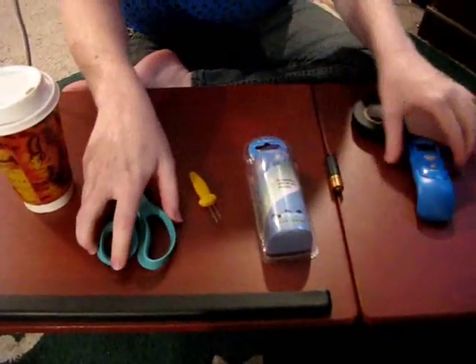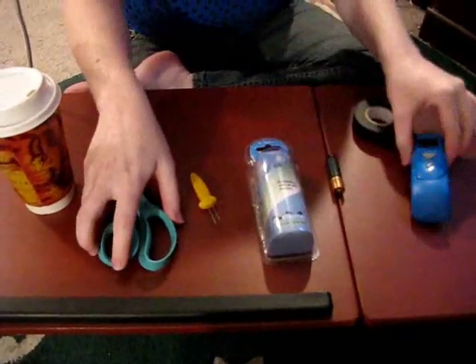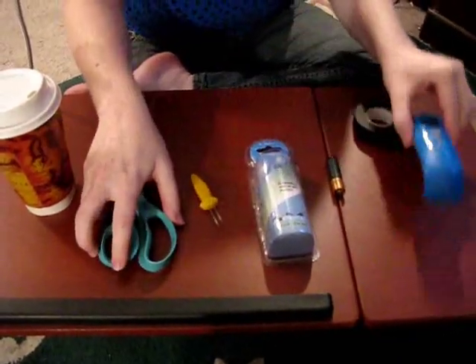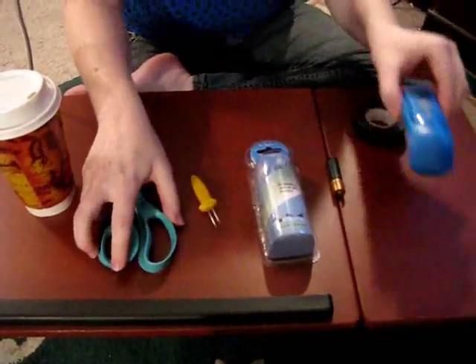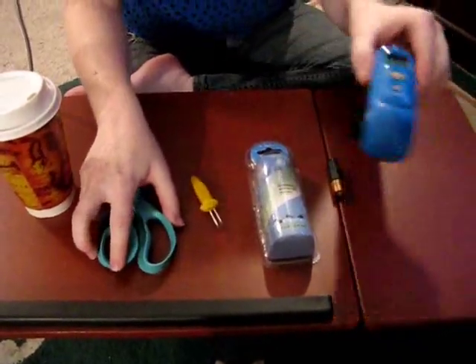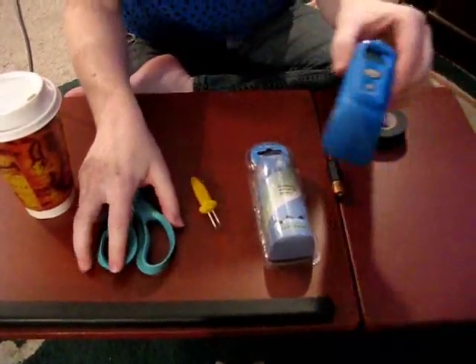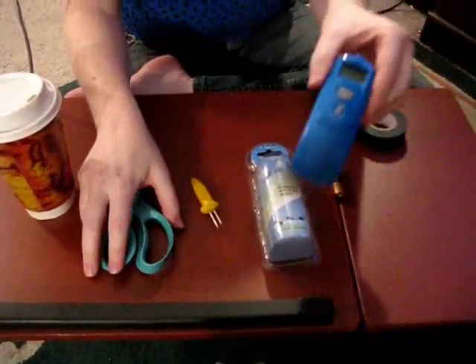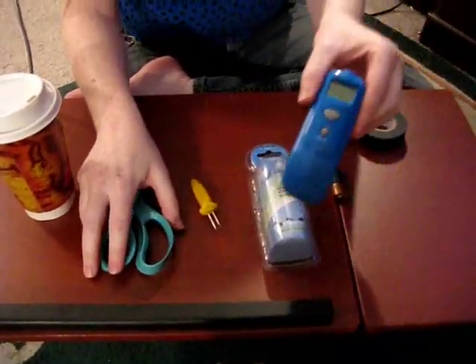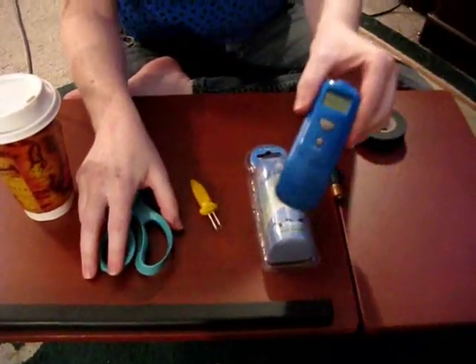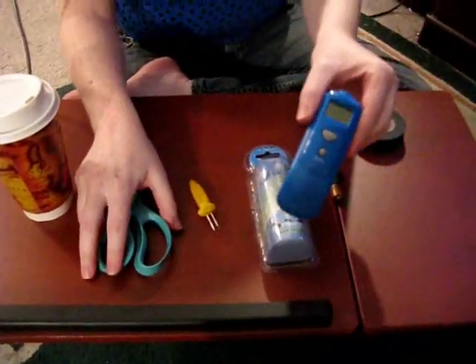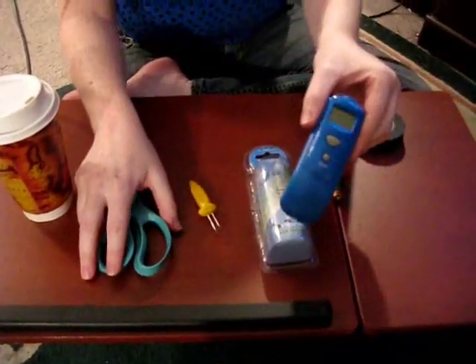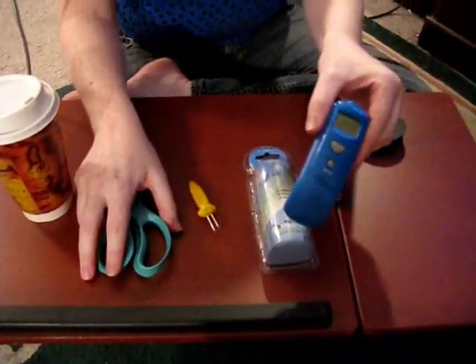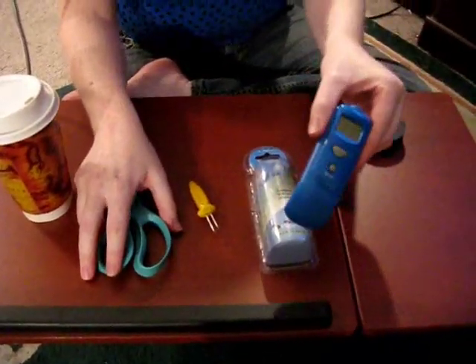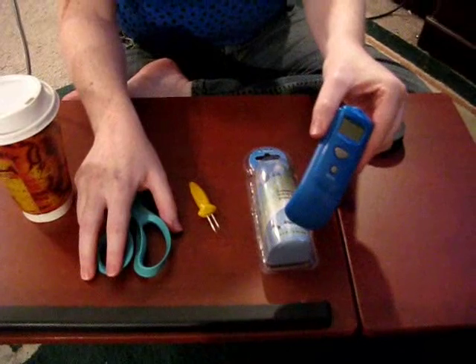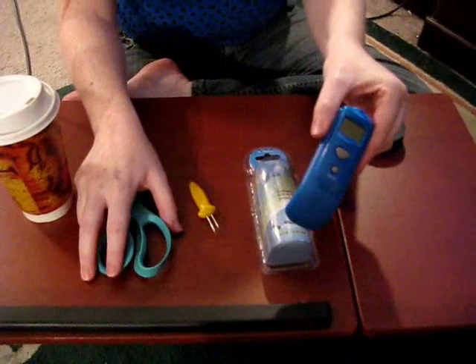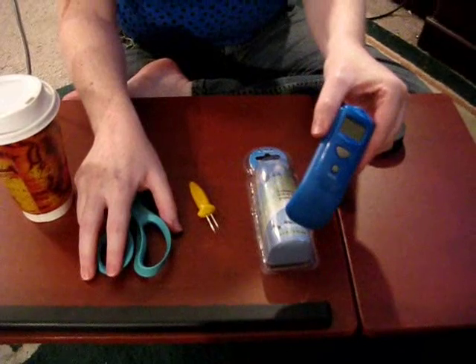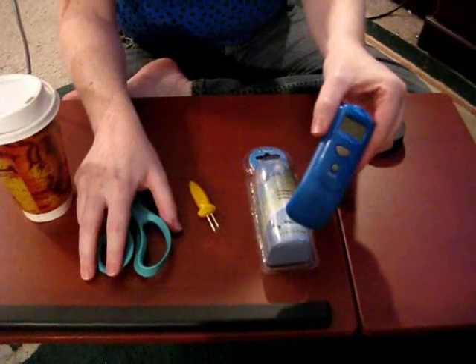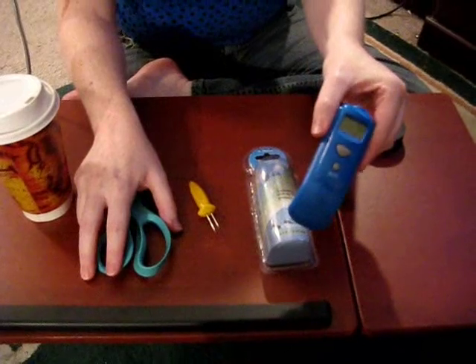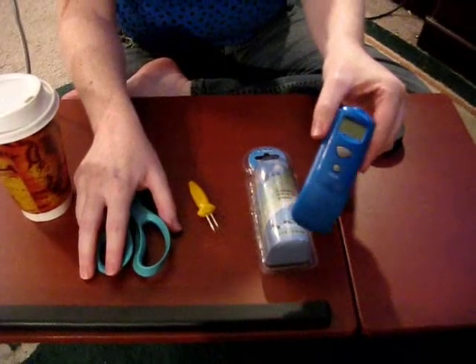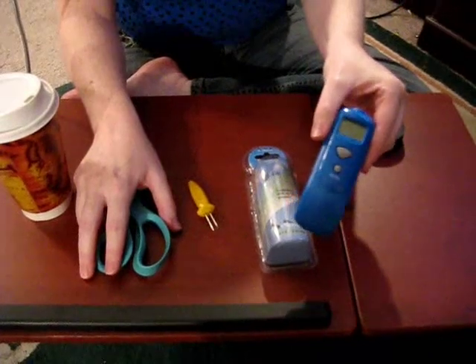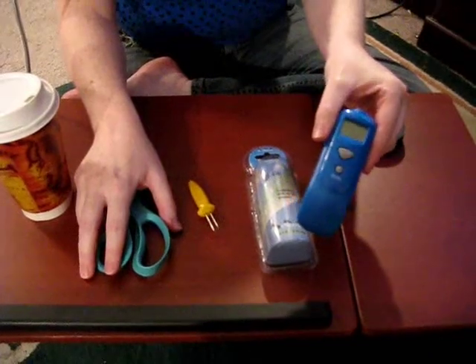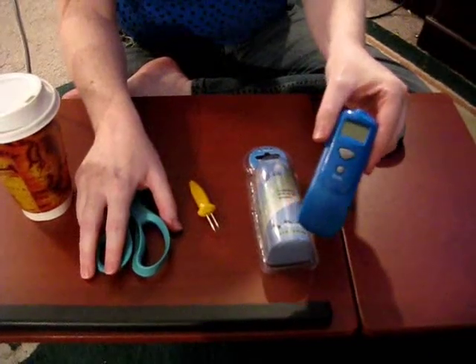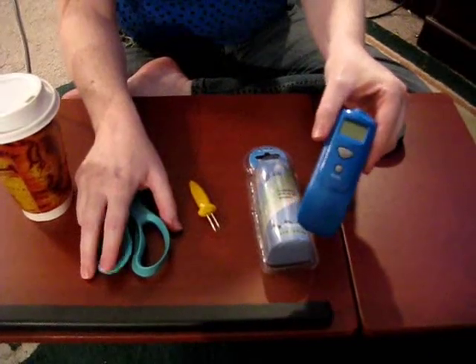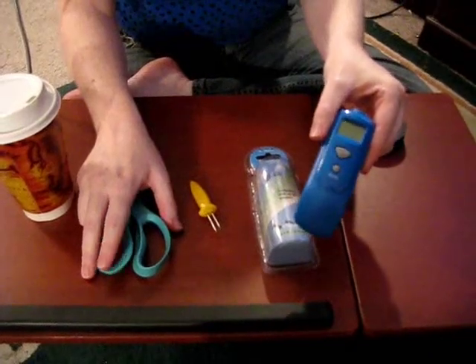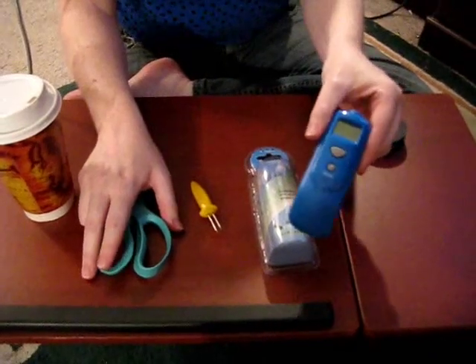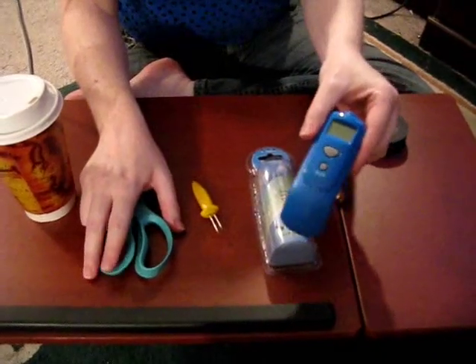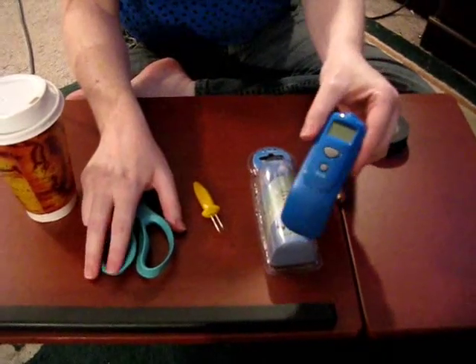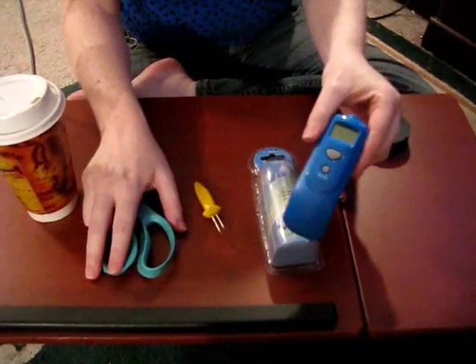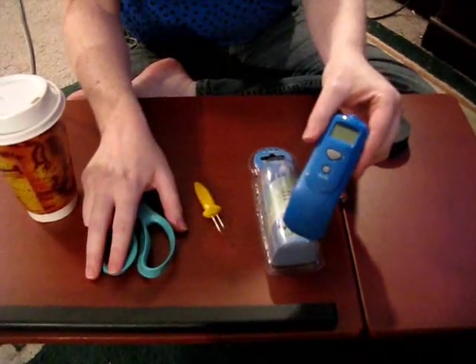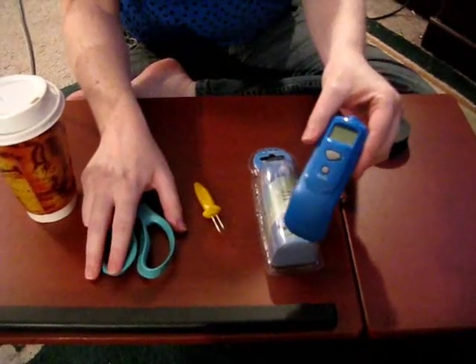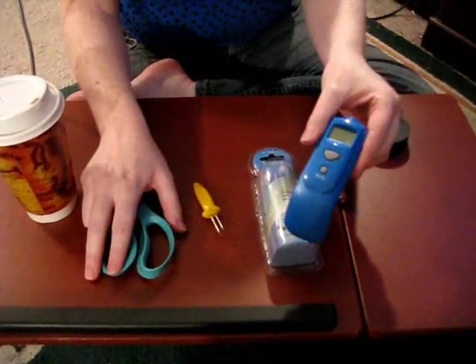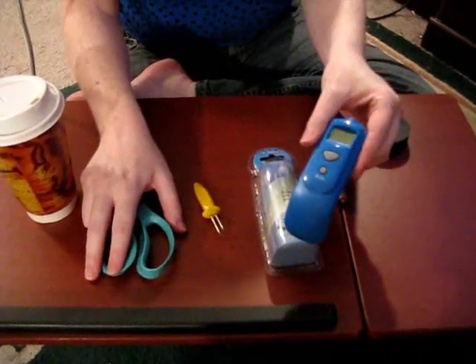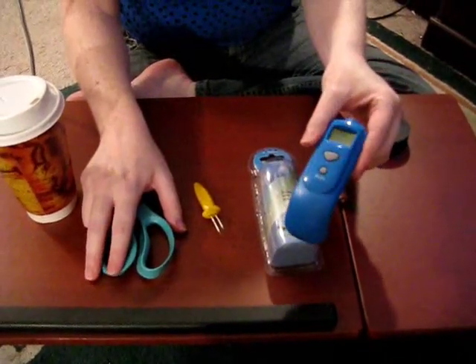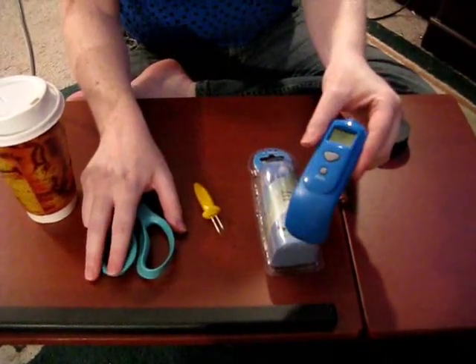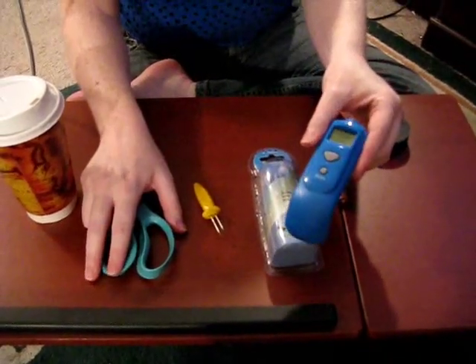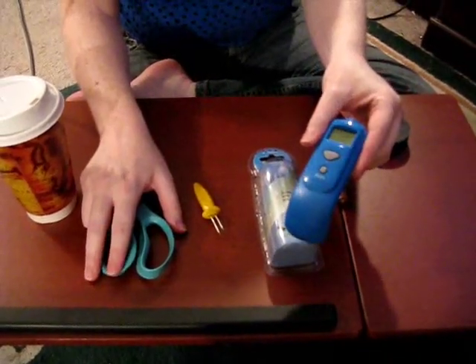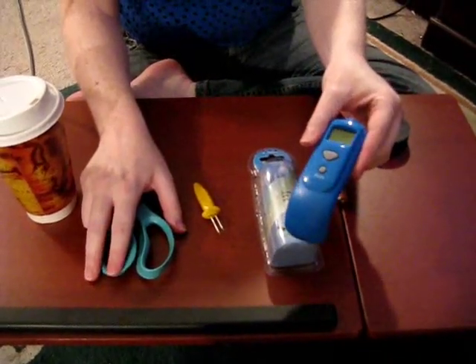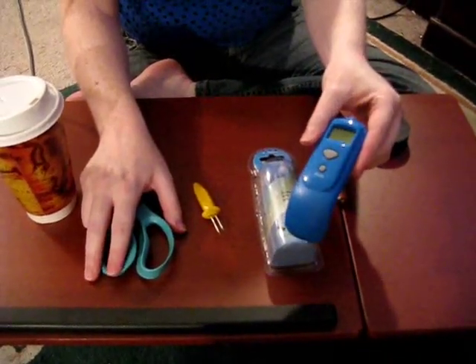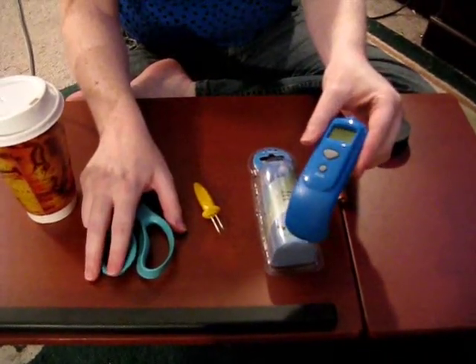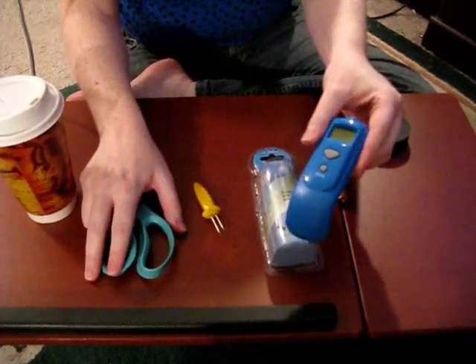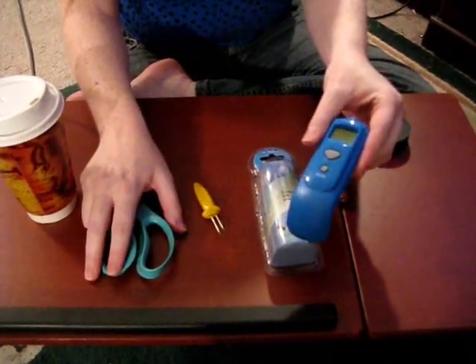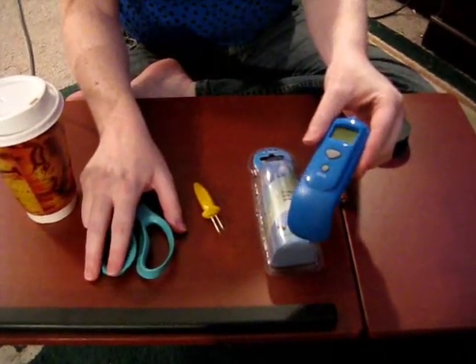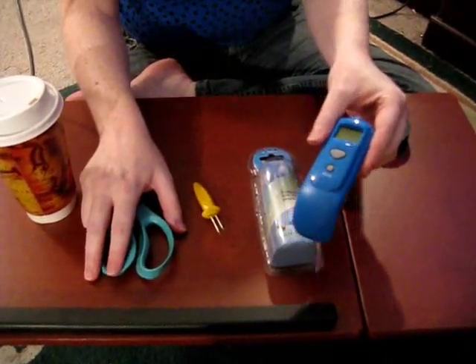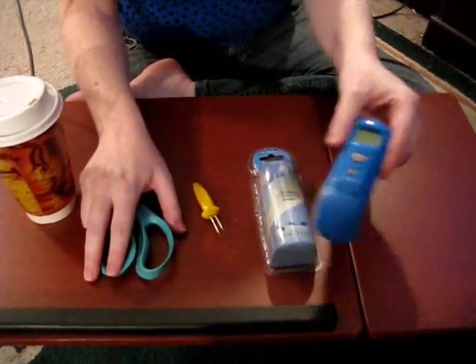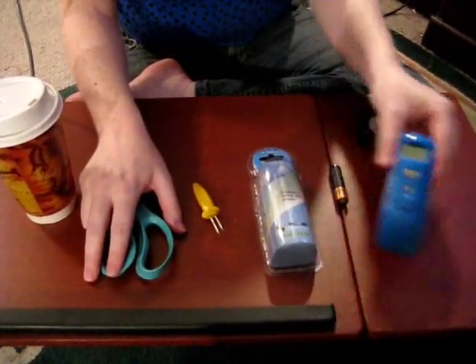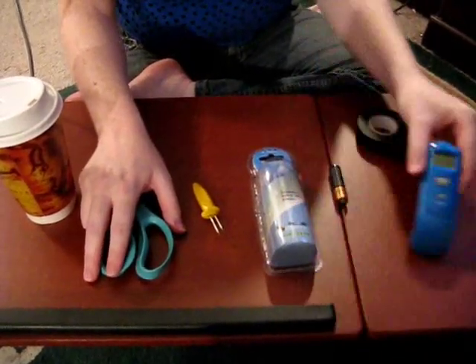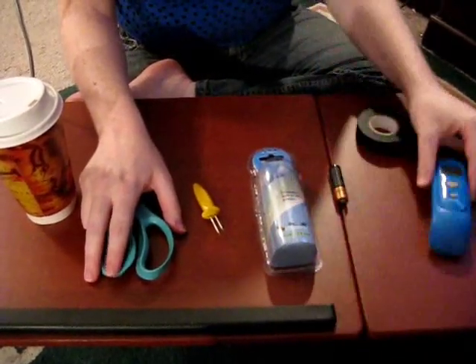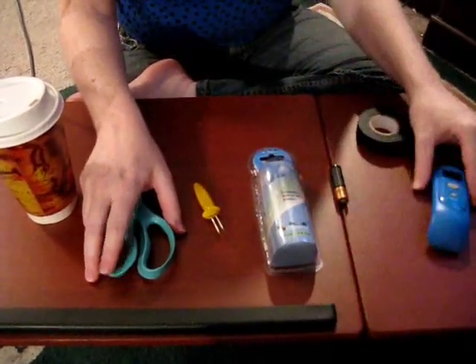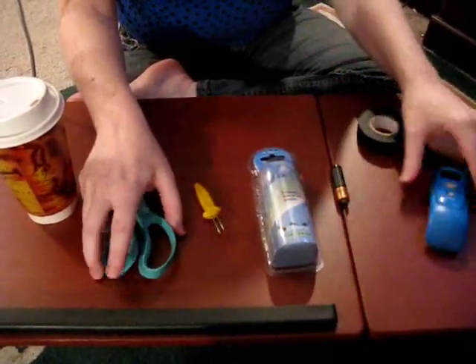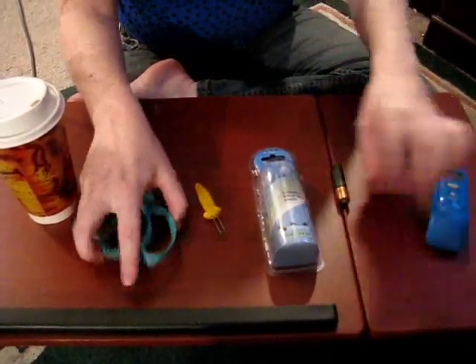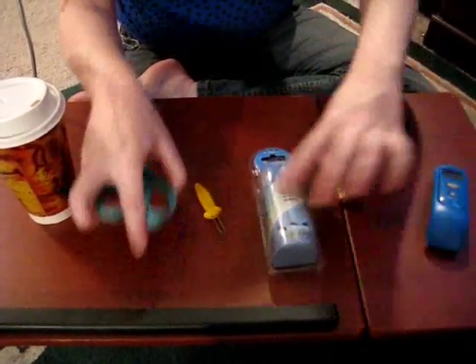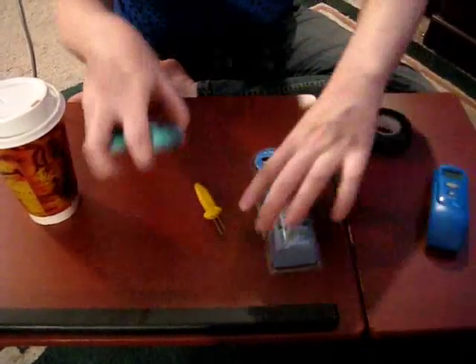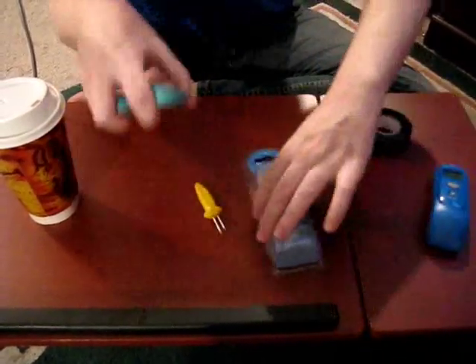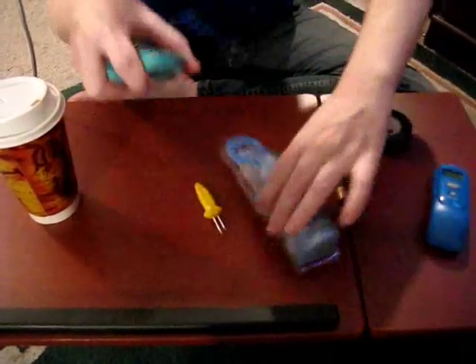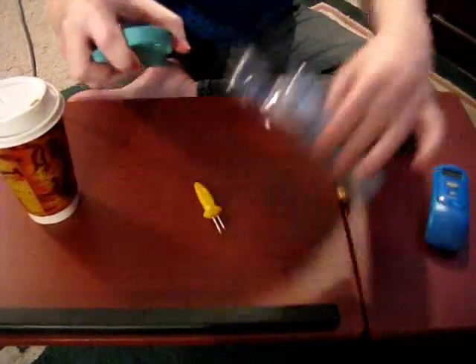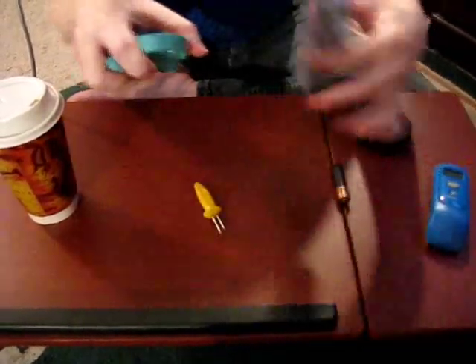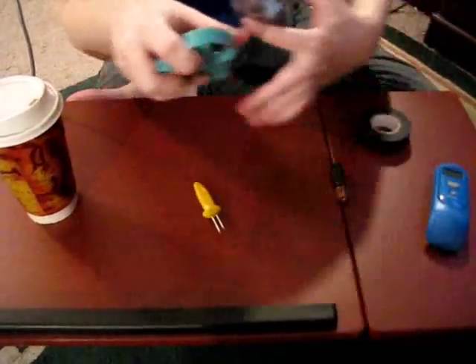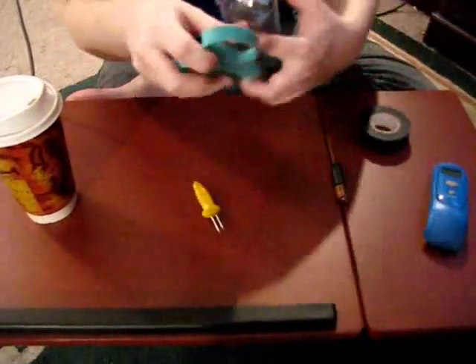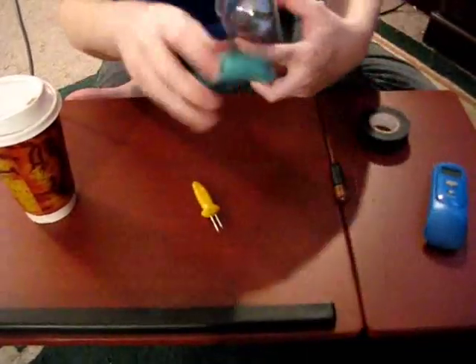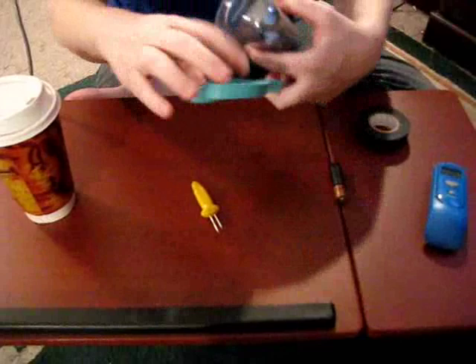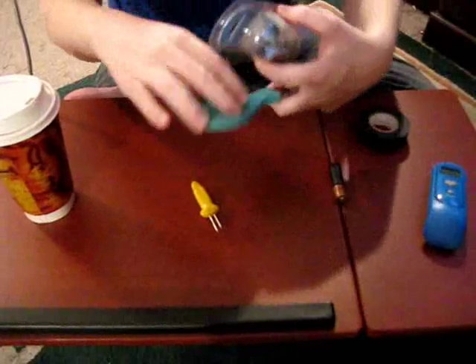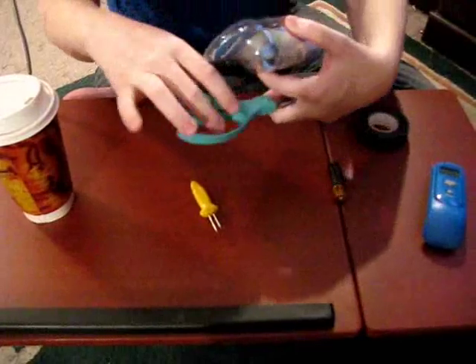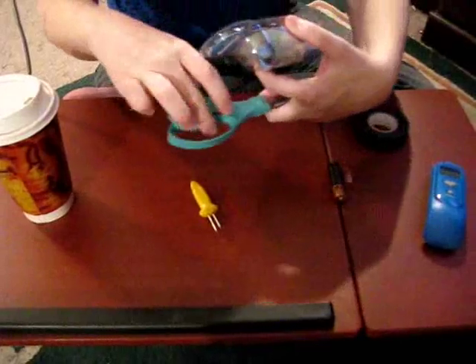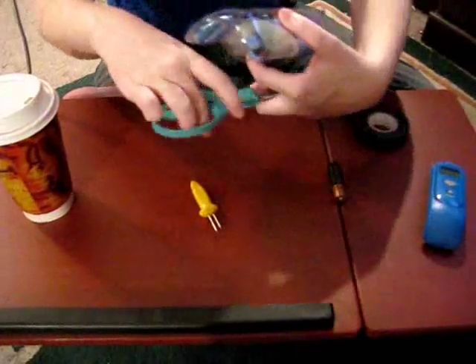This is the digital thermometer we'll be using to show you the surface temperature of the coffee before and after. You won't need one of those.